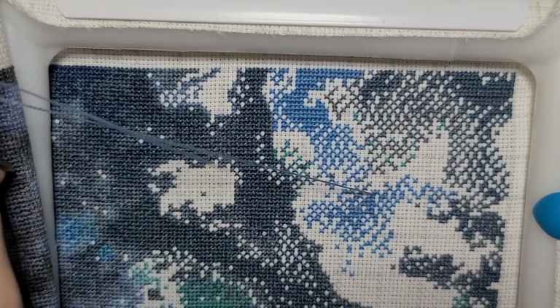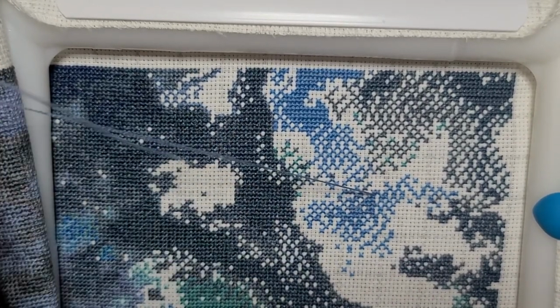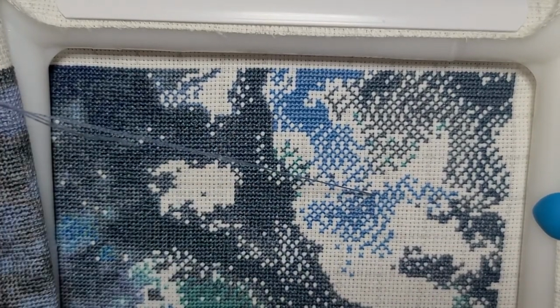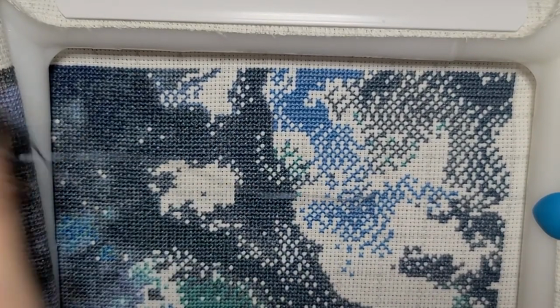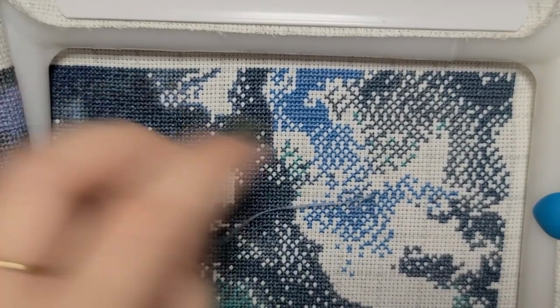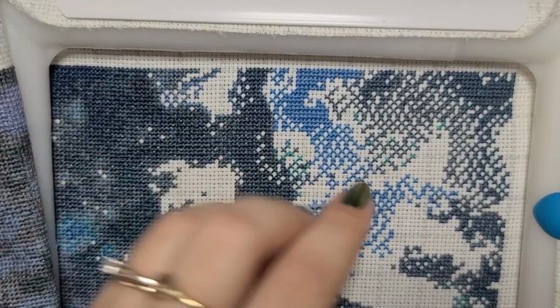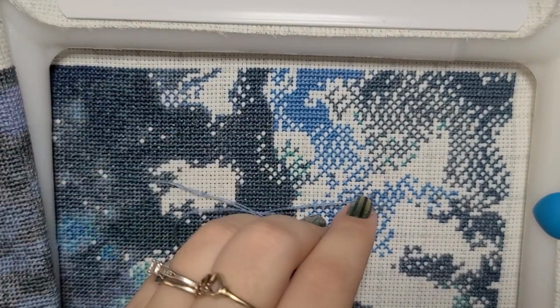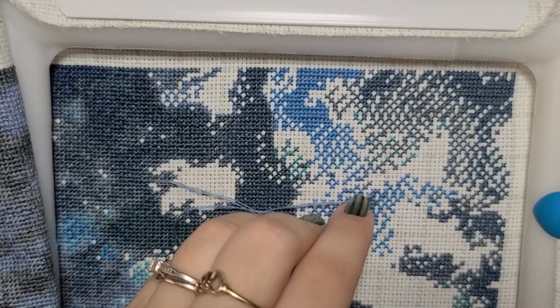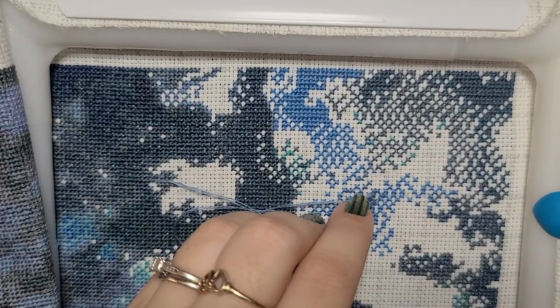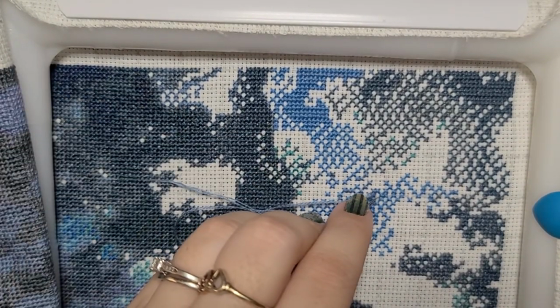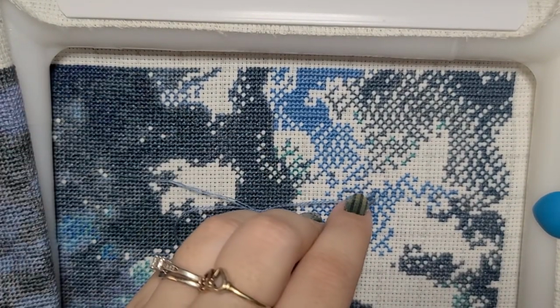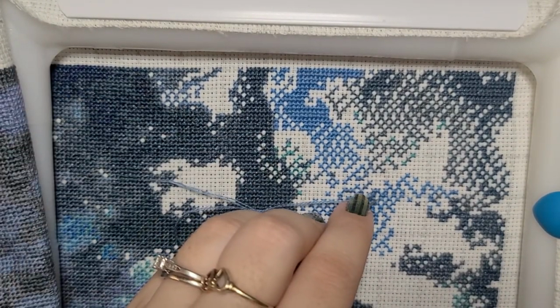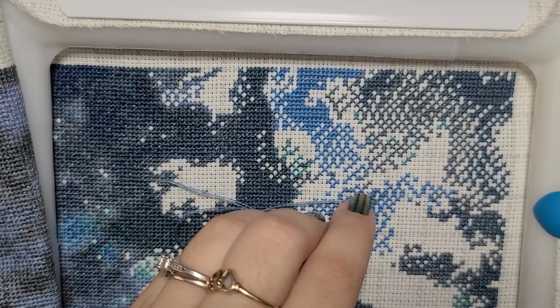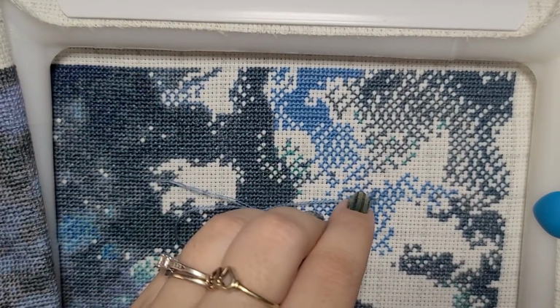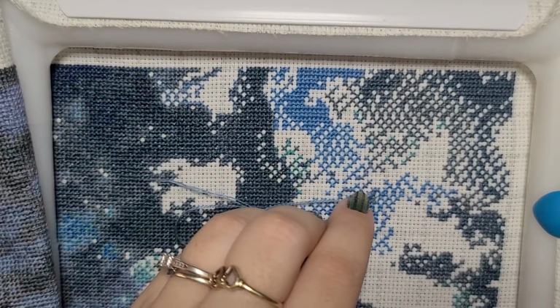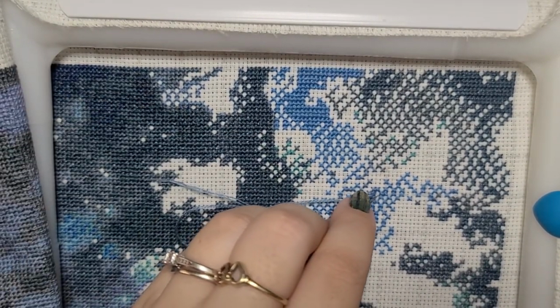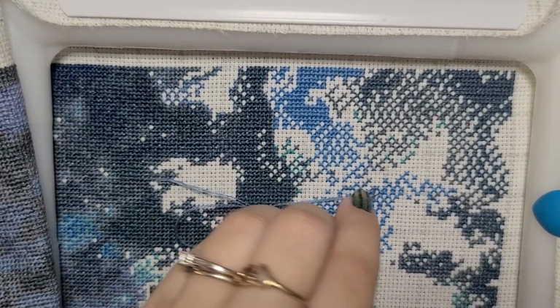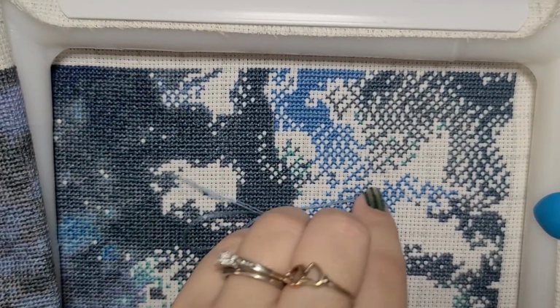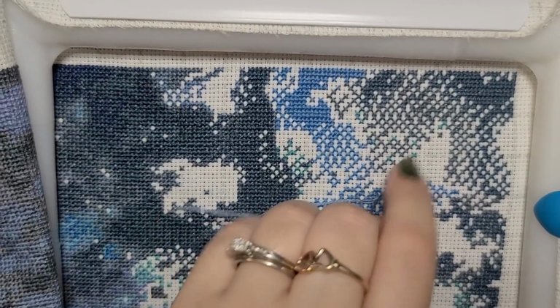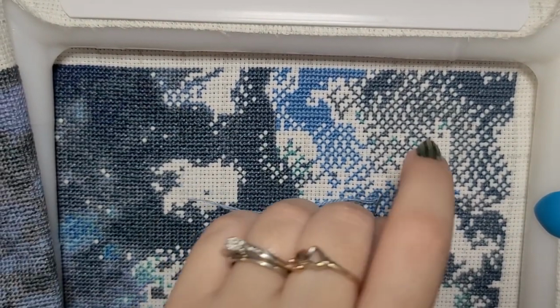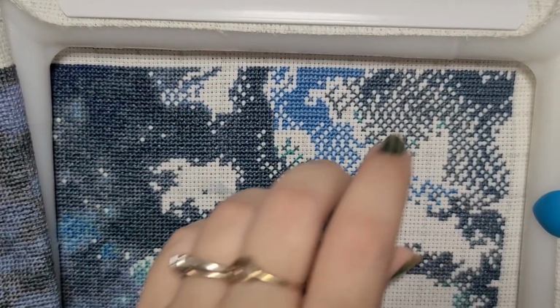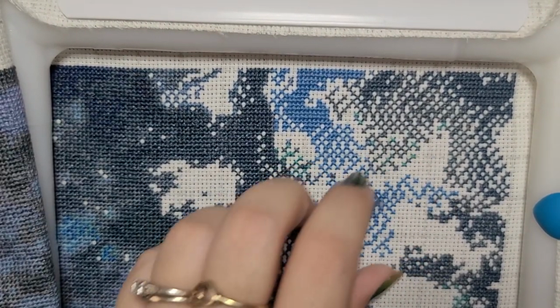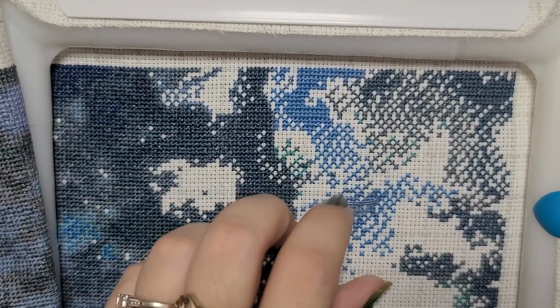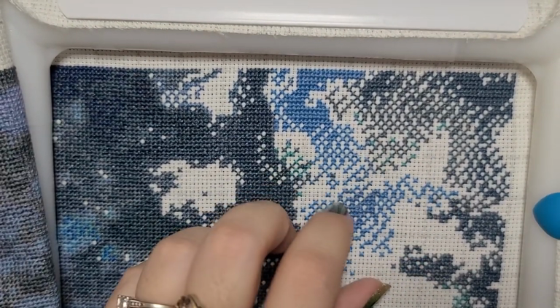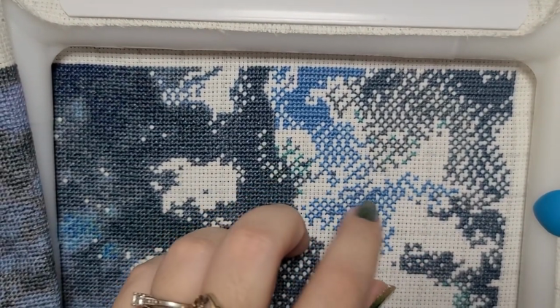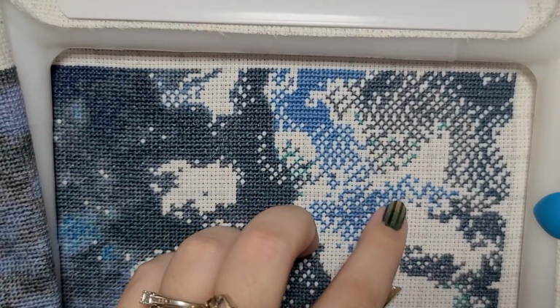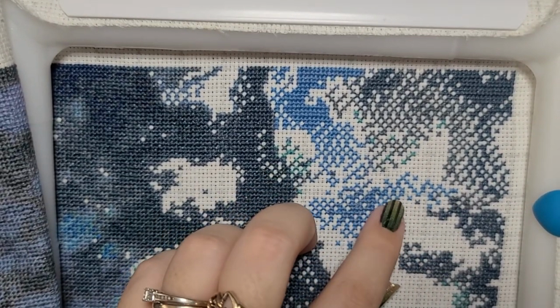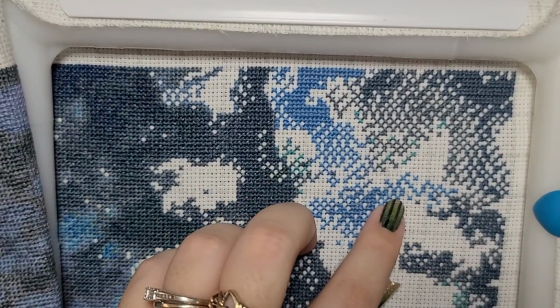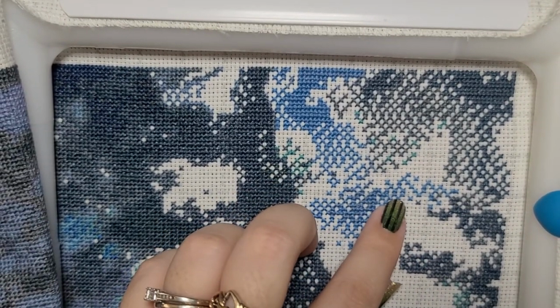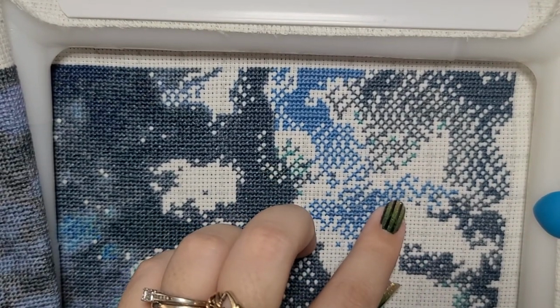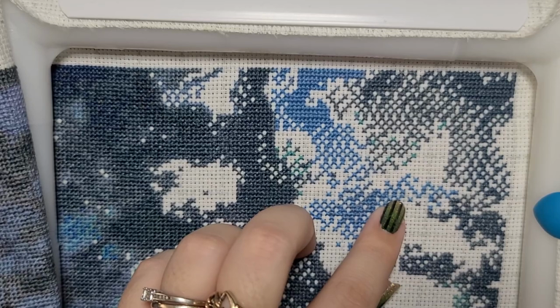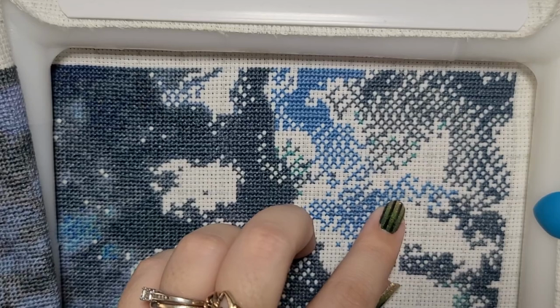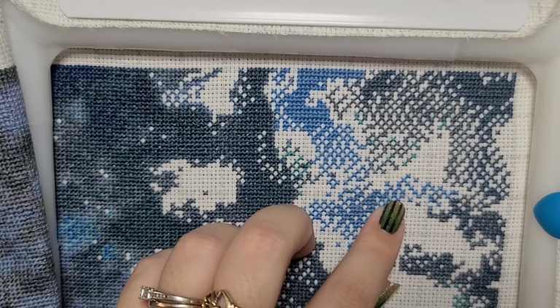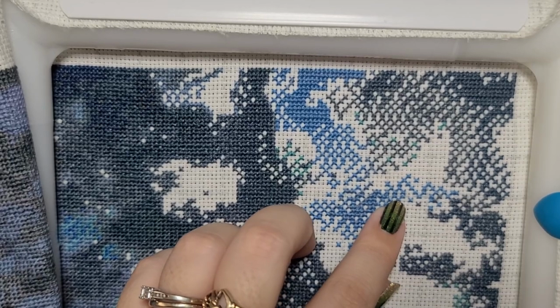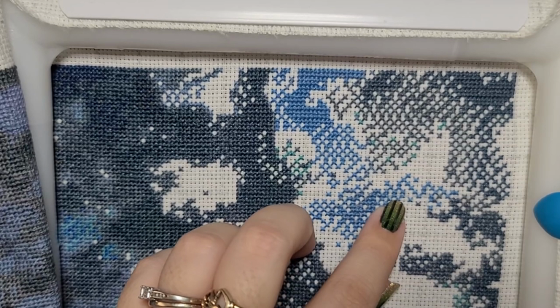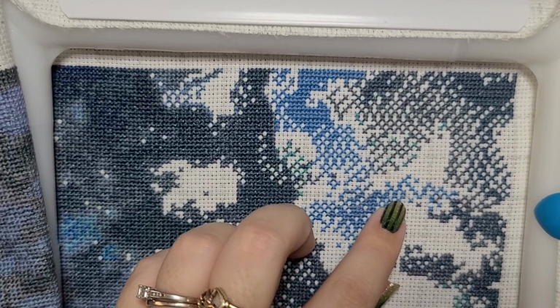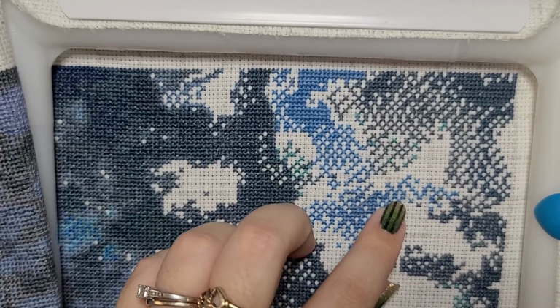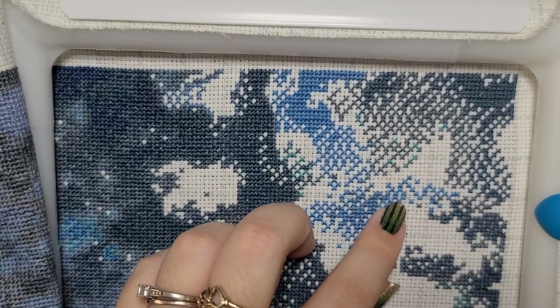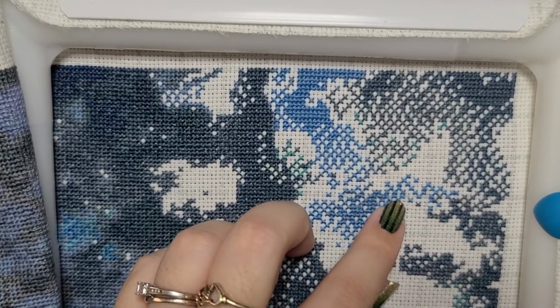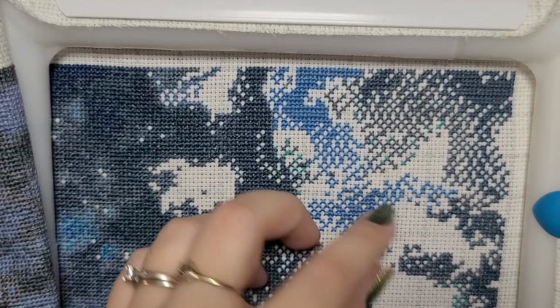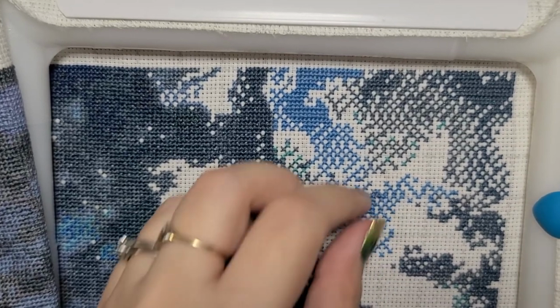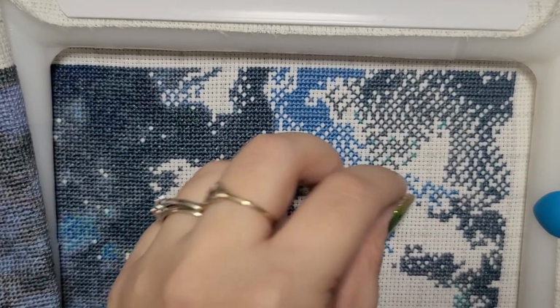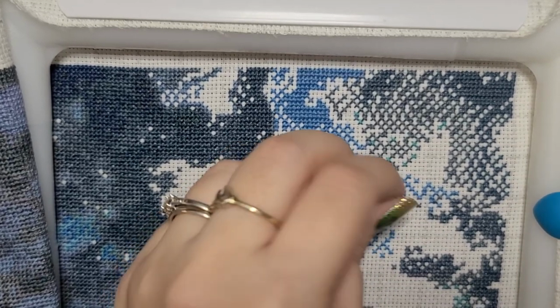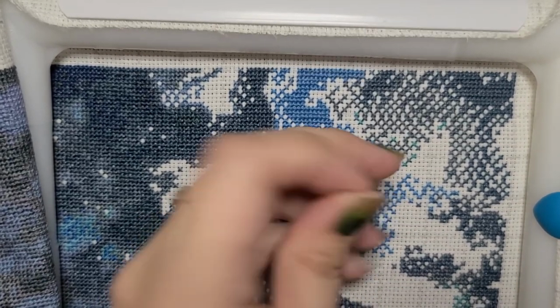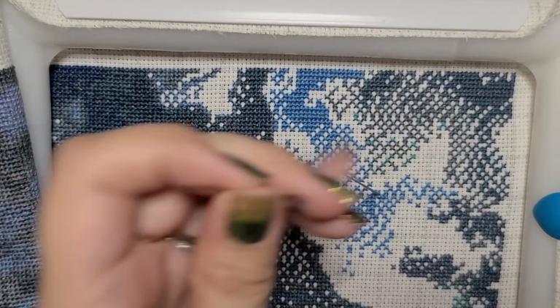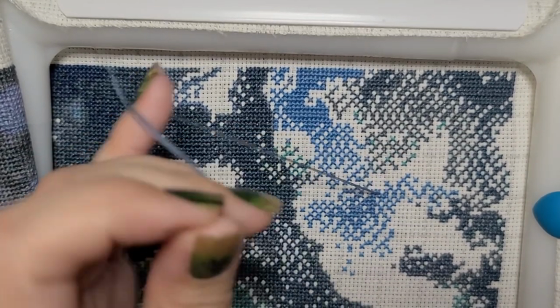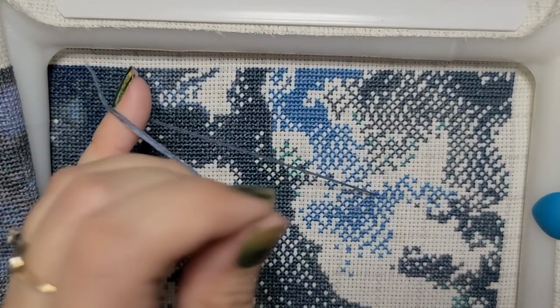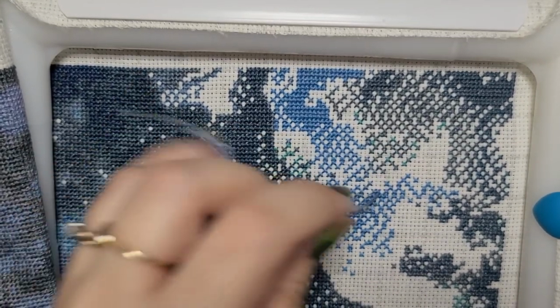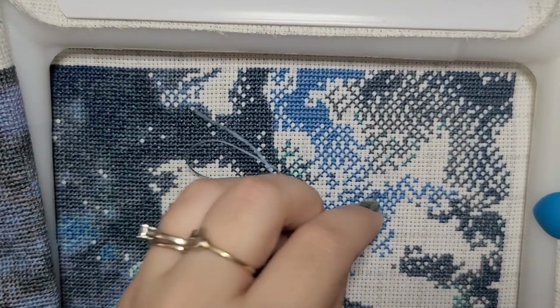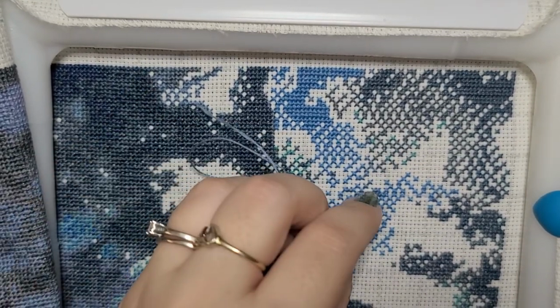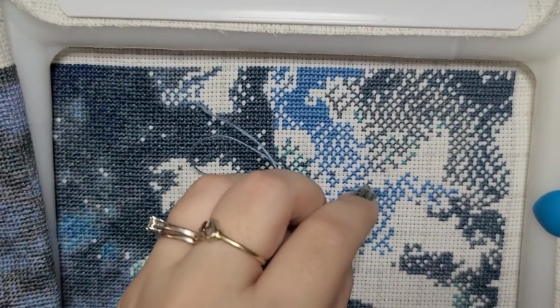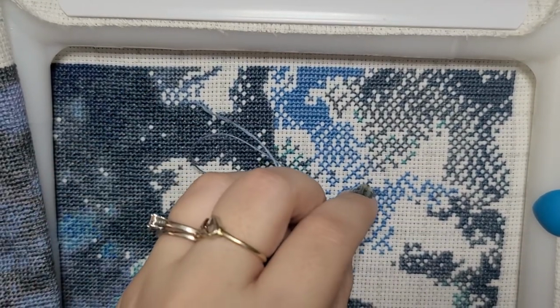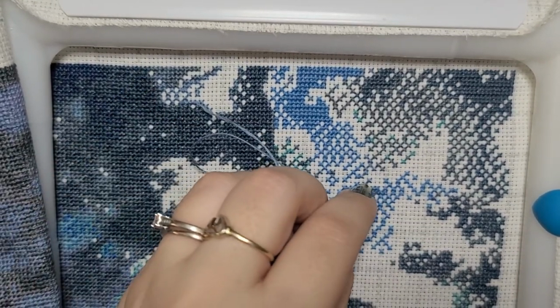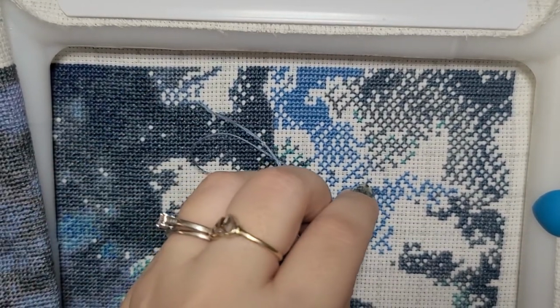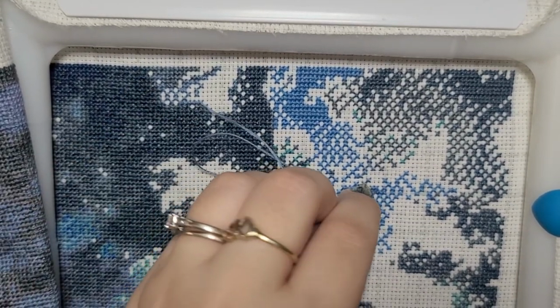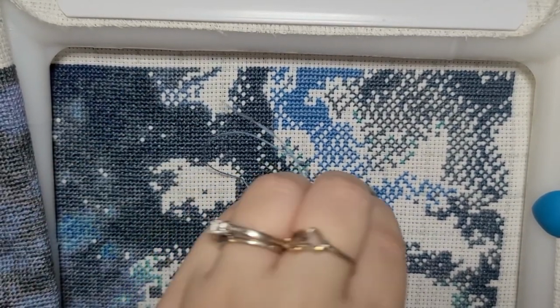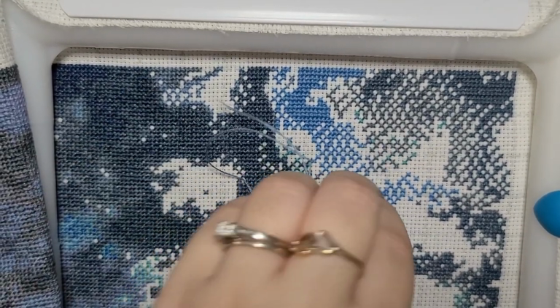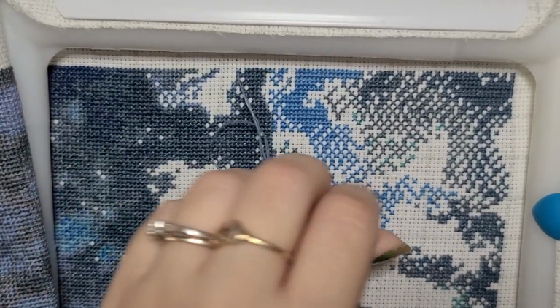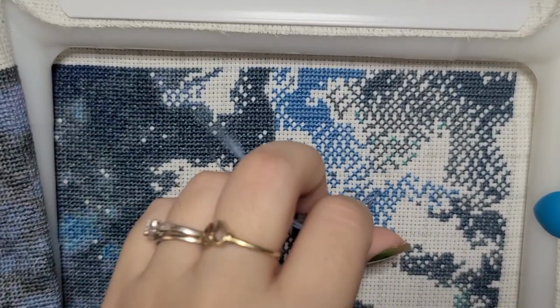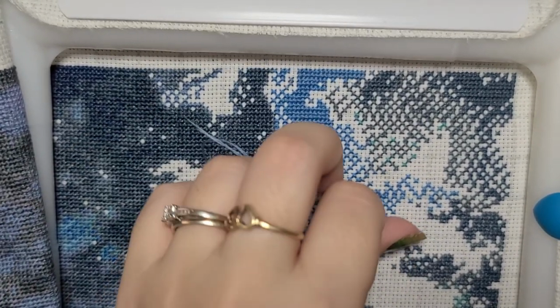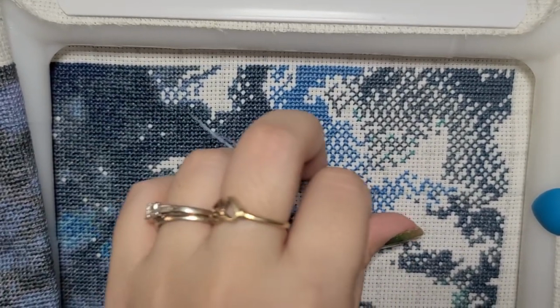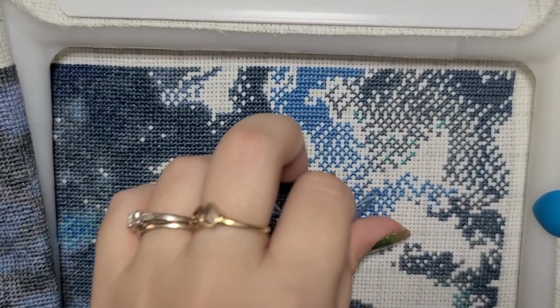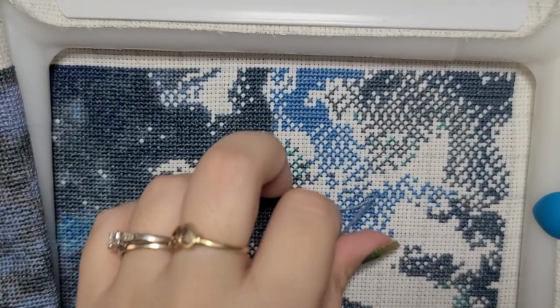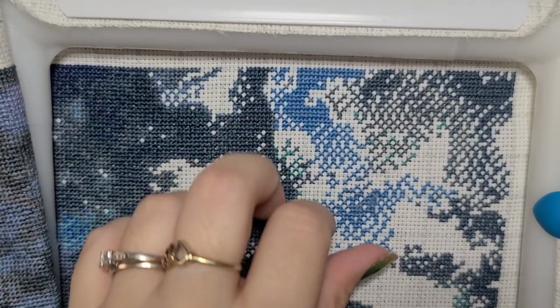Oh wow, only 26 minutes? Kind of impressed with myself. I mean, I don't feel like I got much stitching done but I felt like I'd been gabbing on for an hour already.